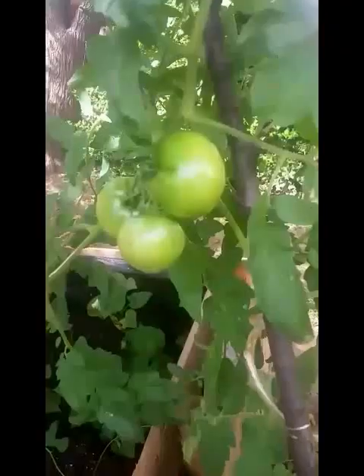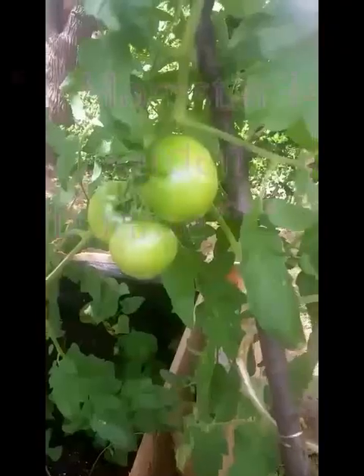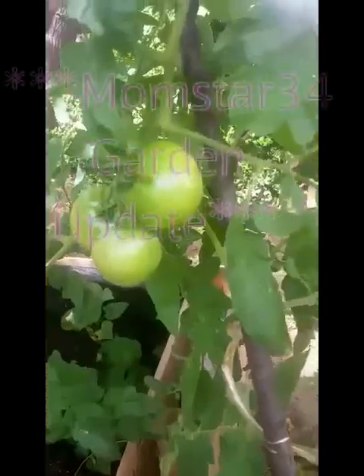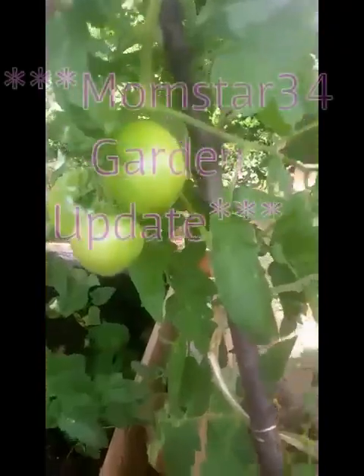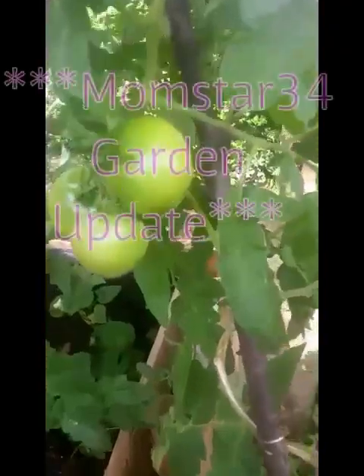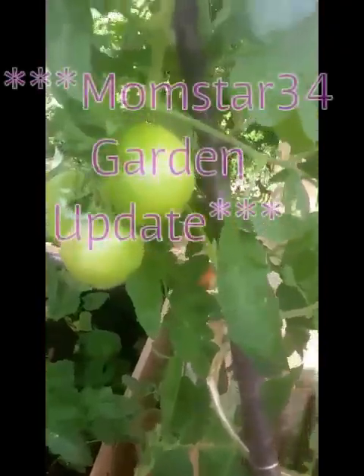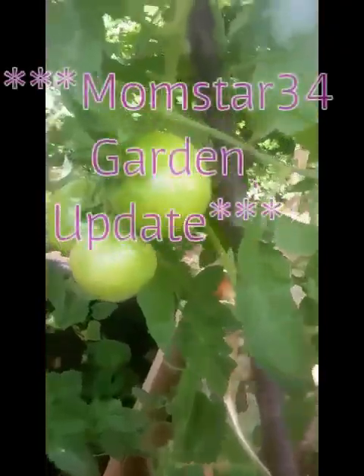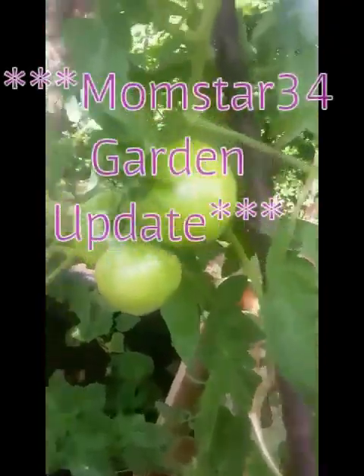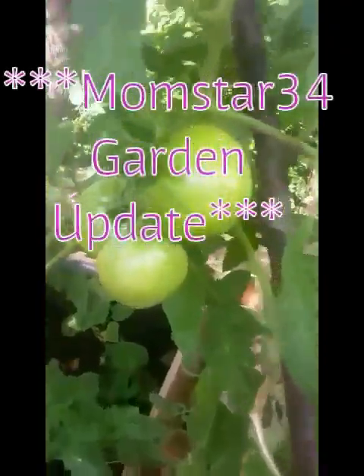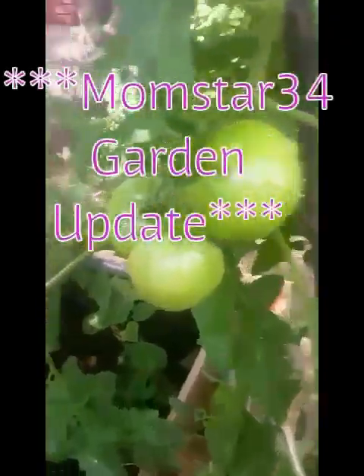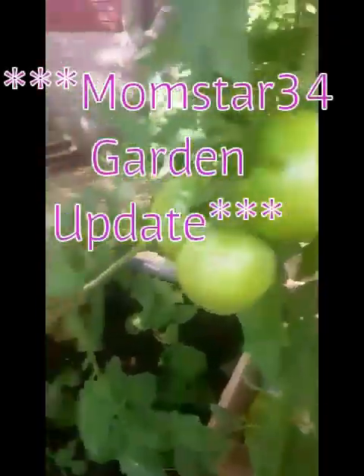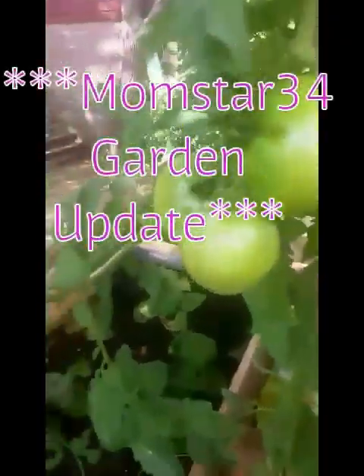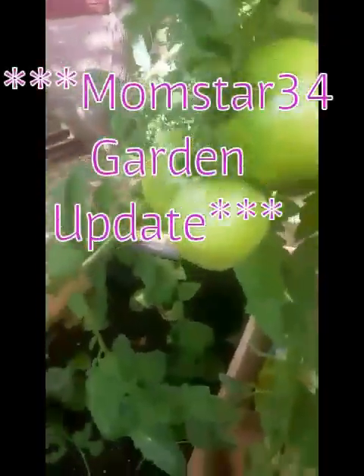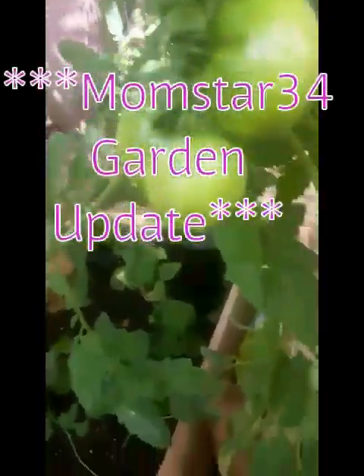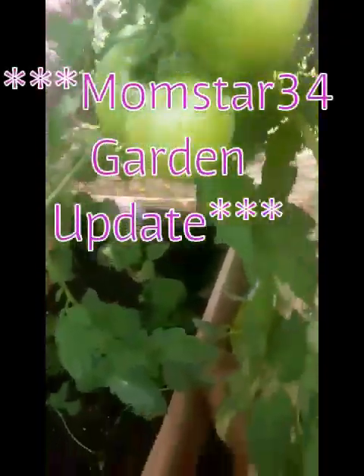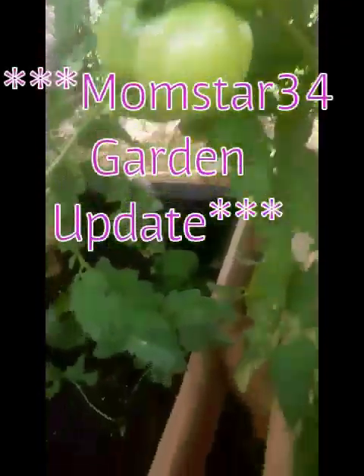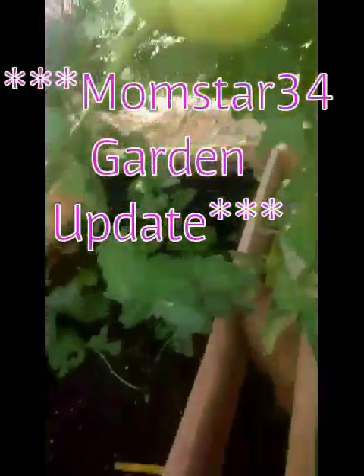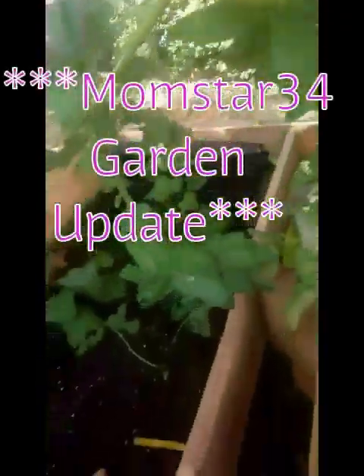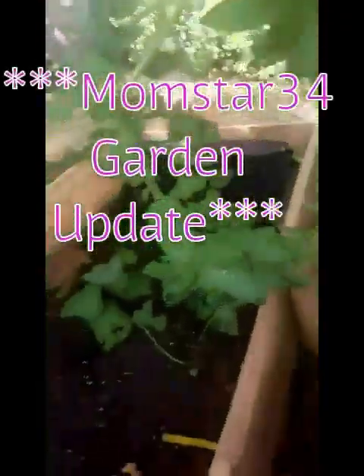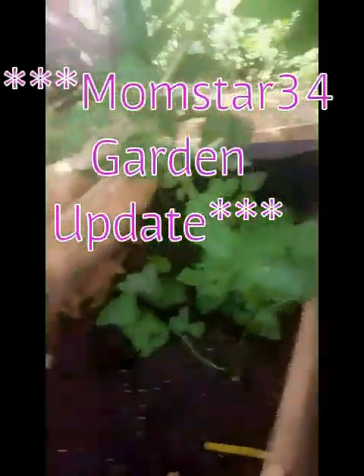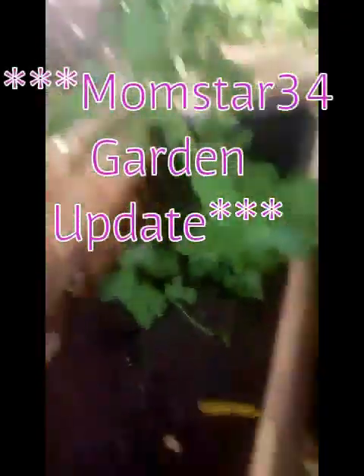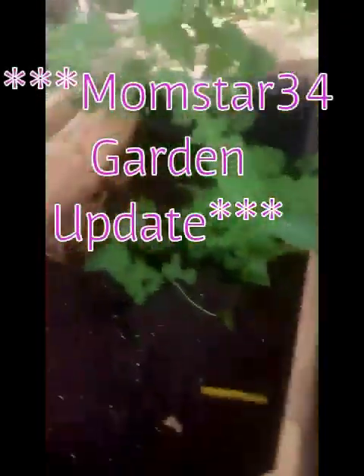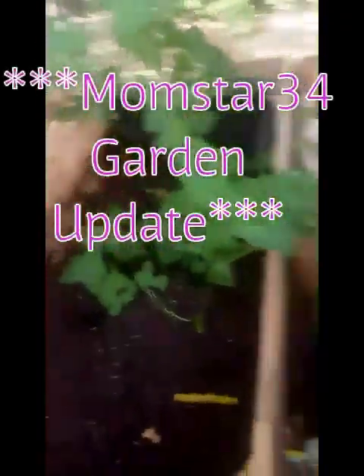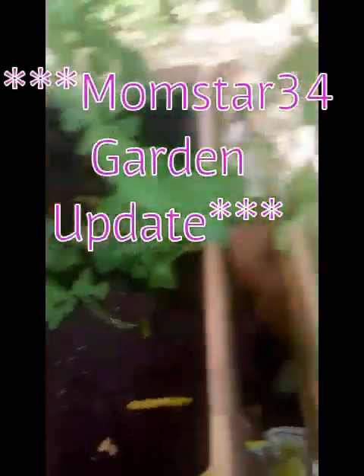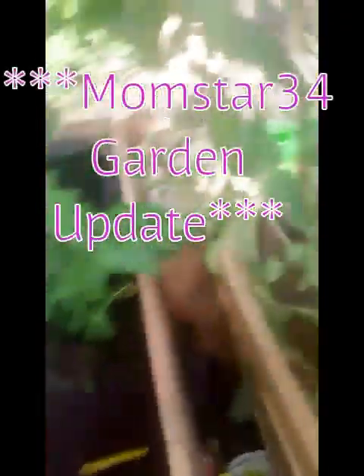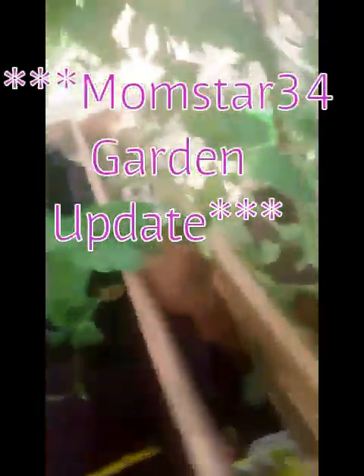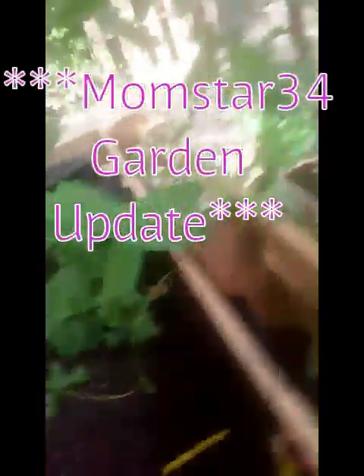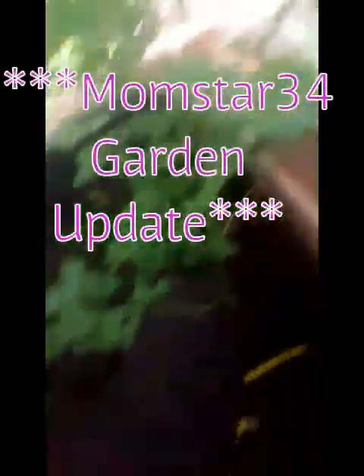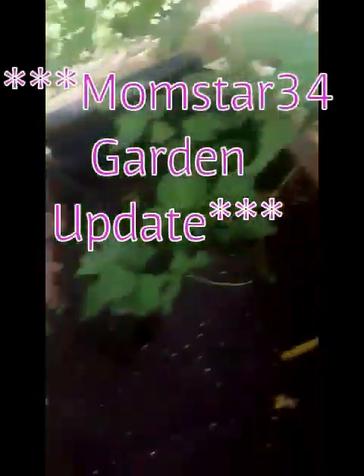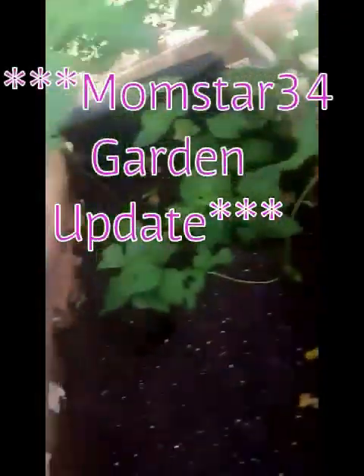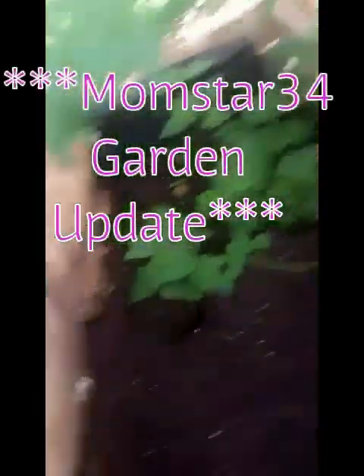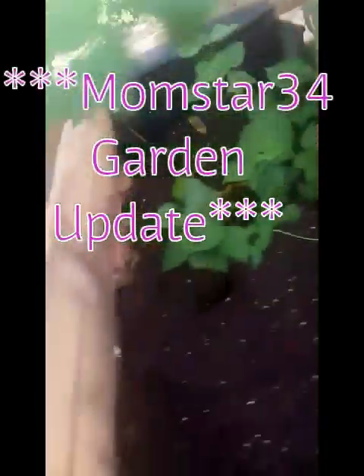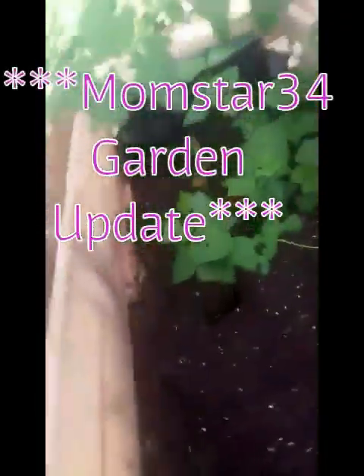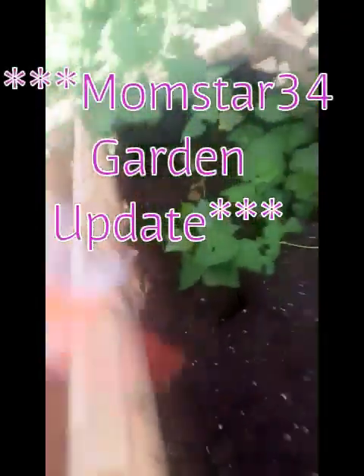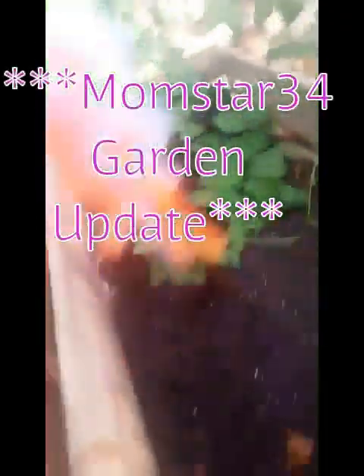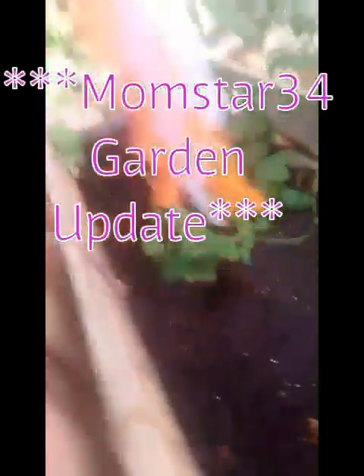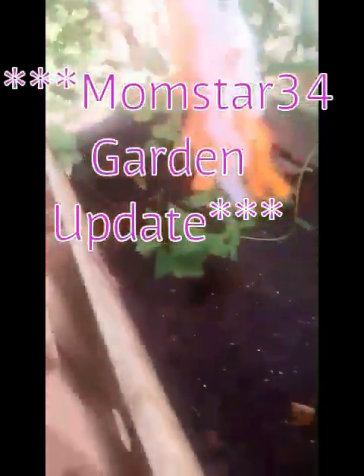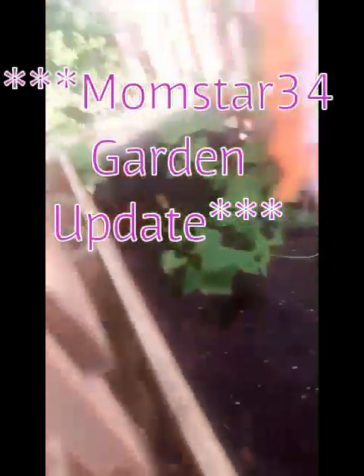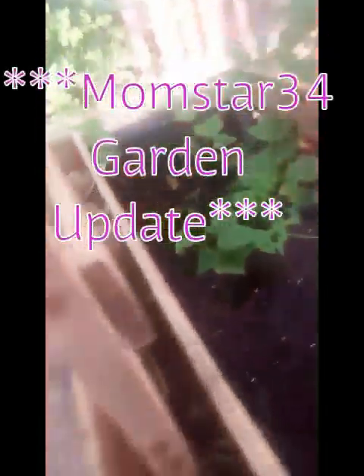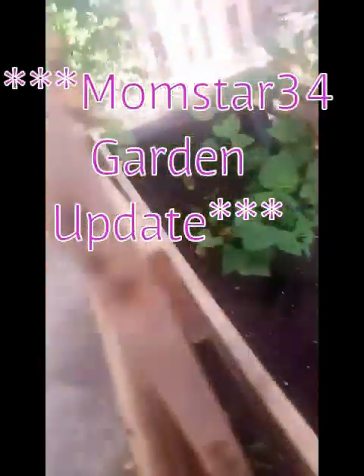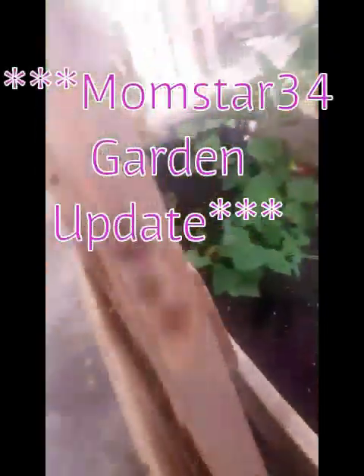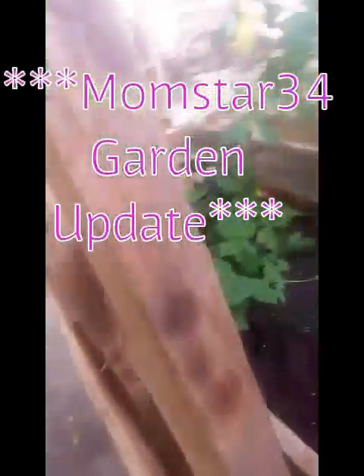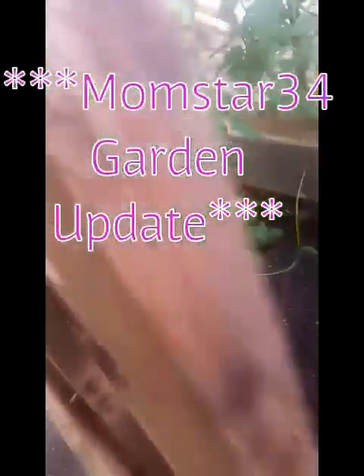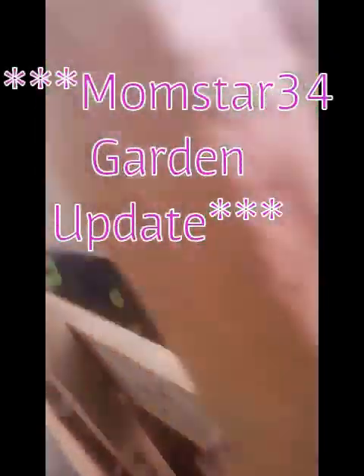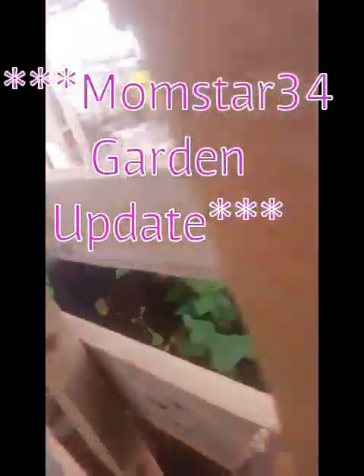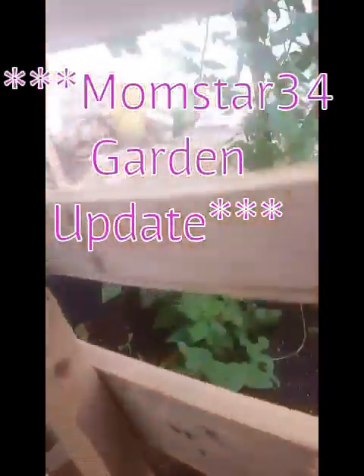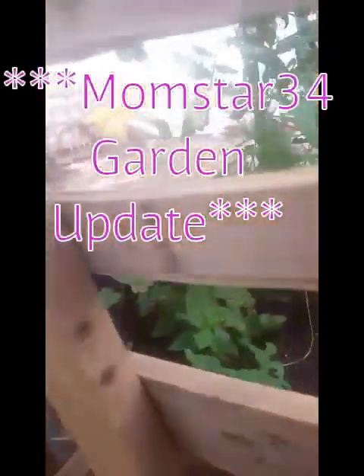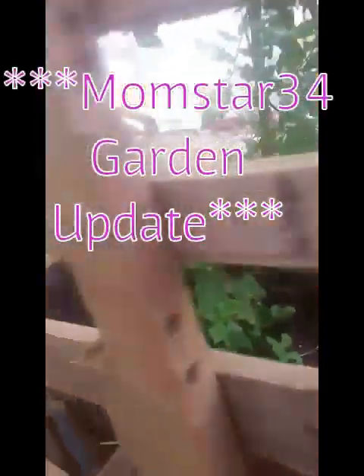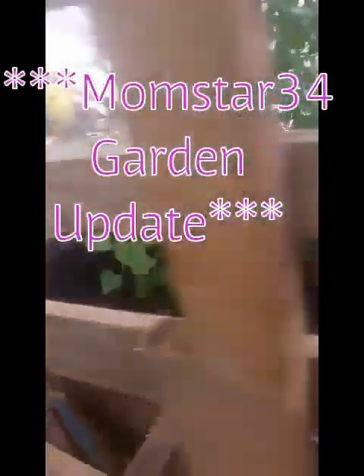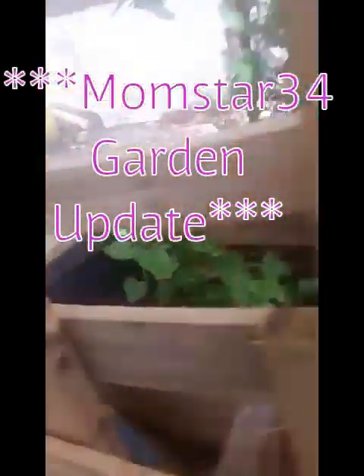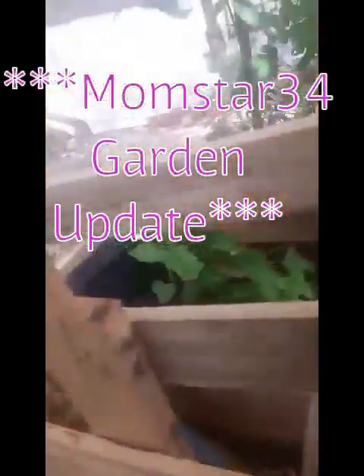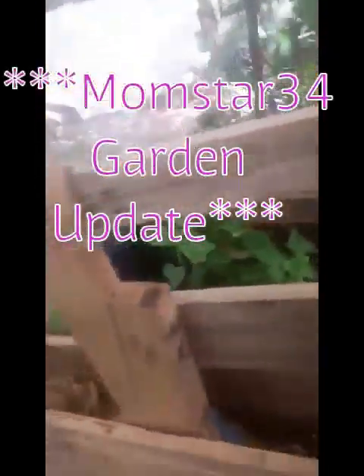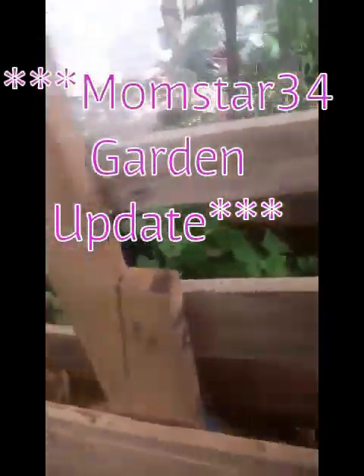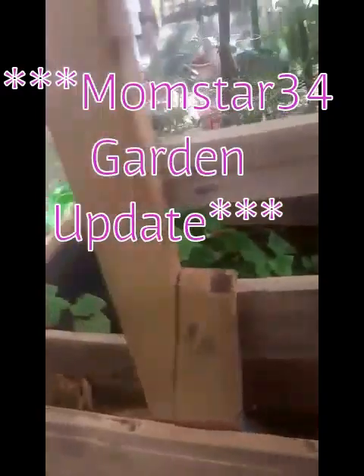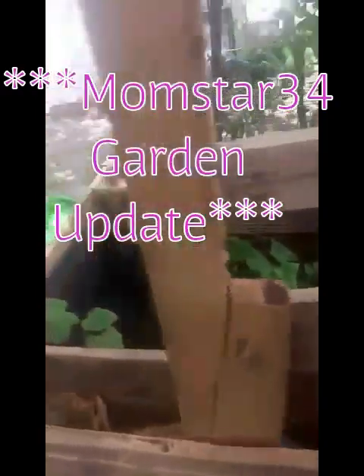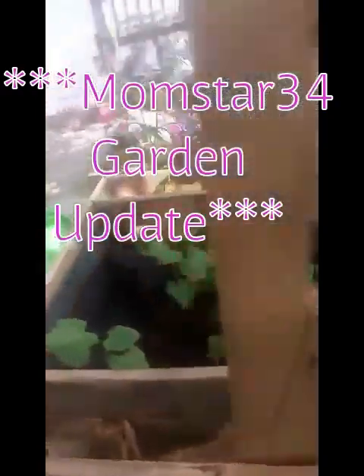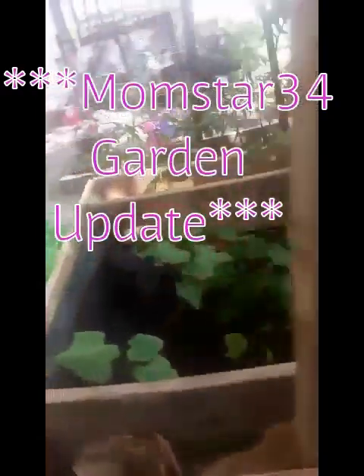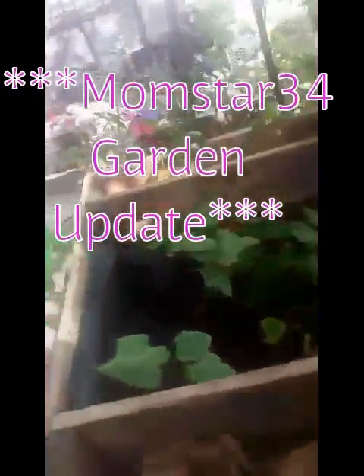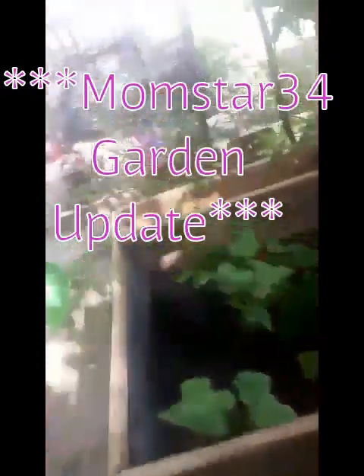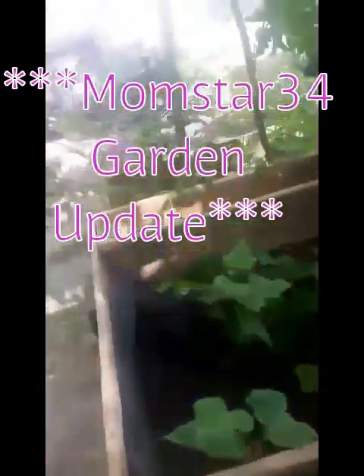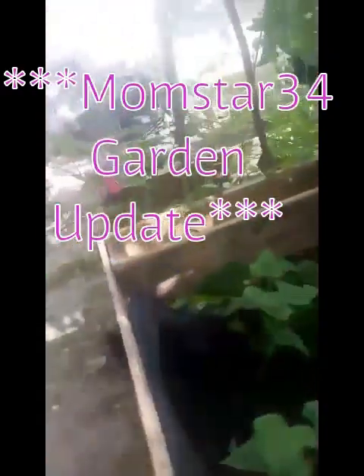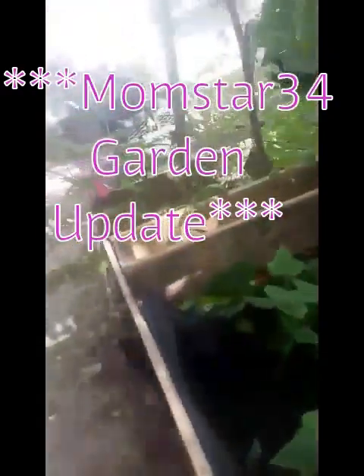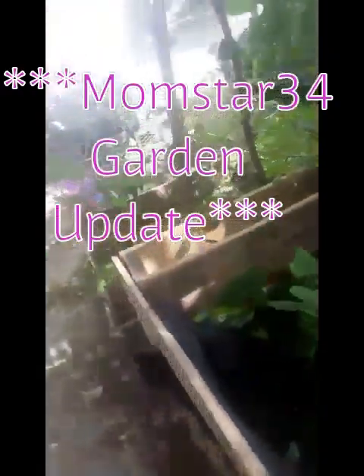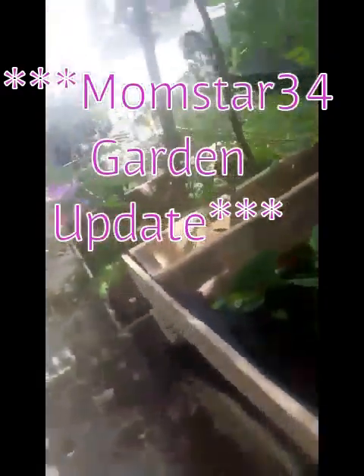Good morning, stars. It's Kai here, and I'm going to give you an update of our garden.